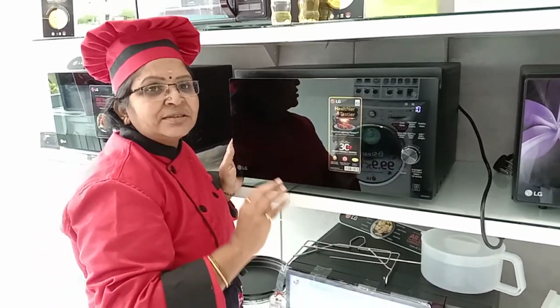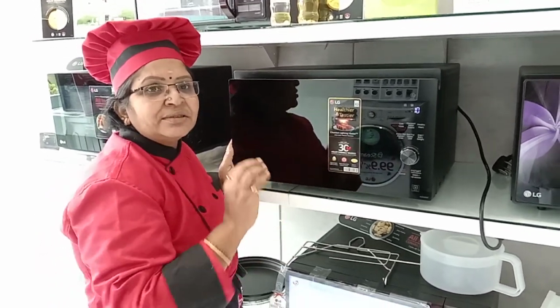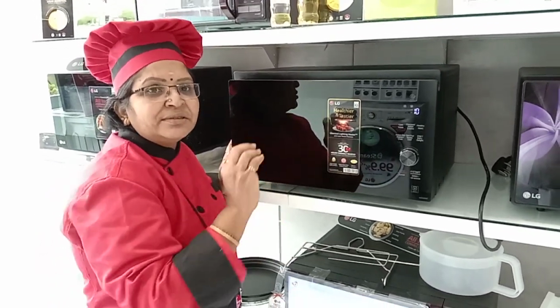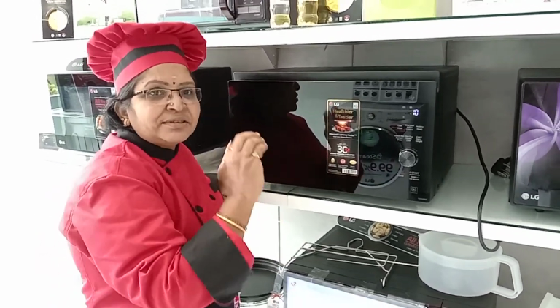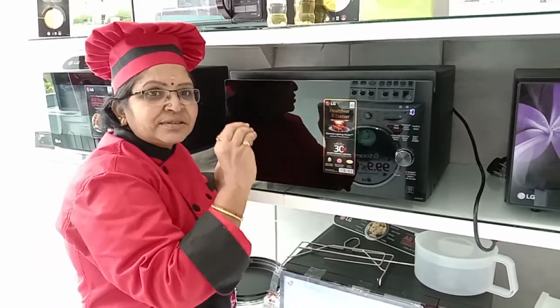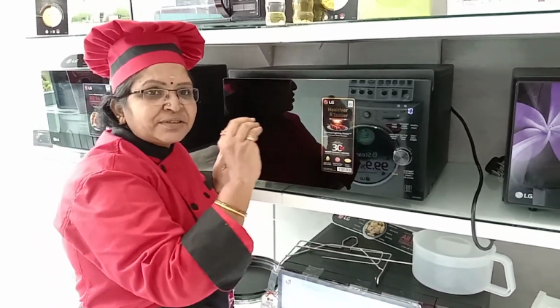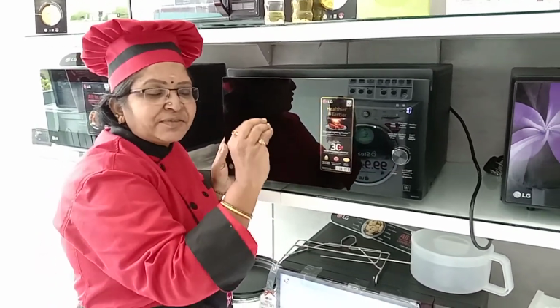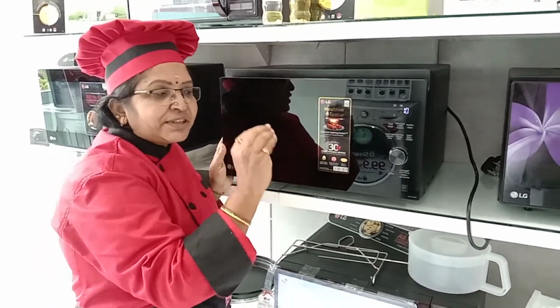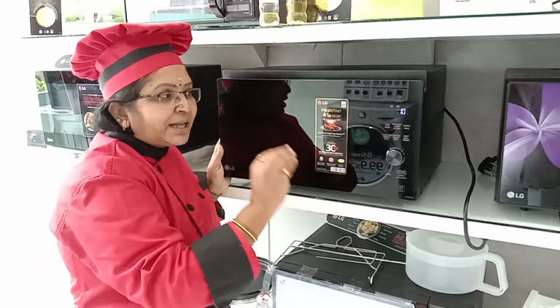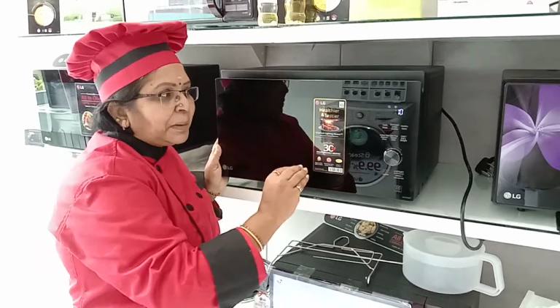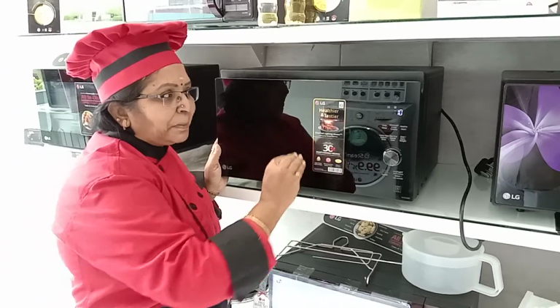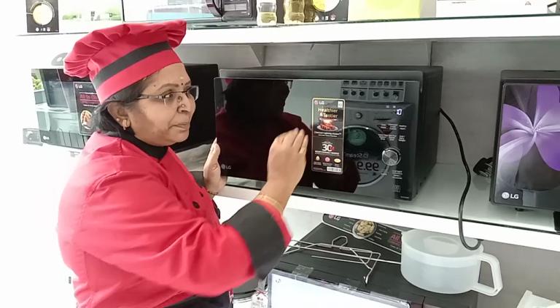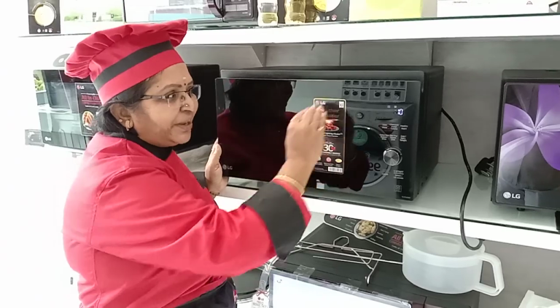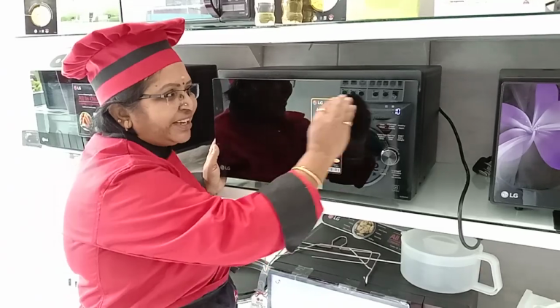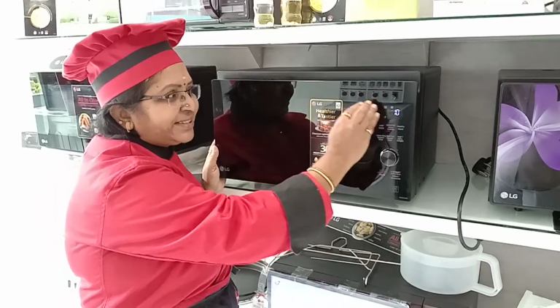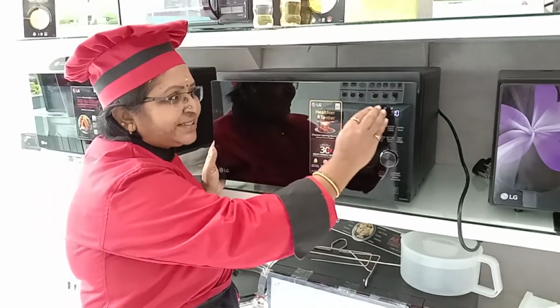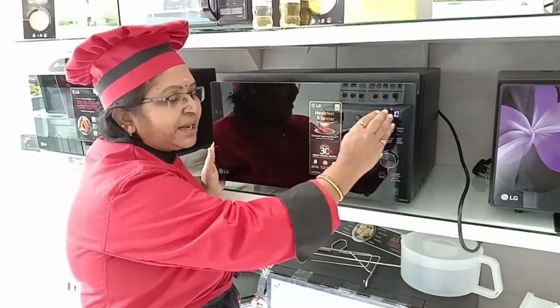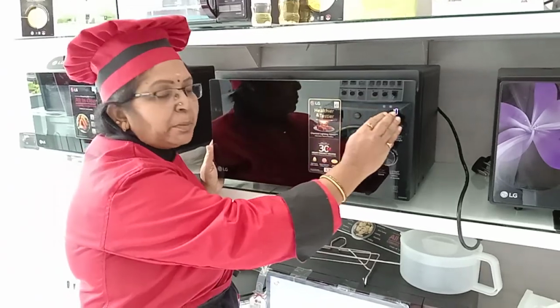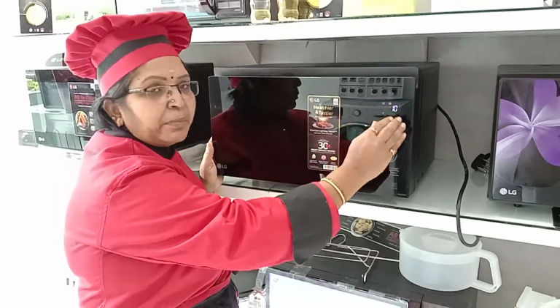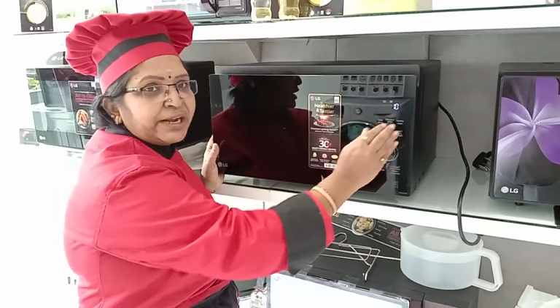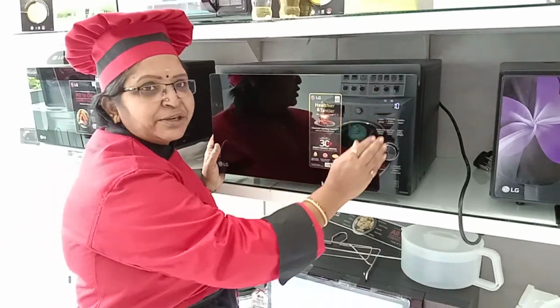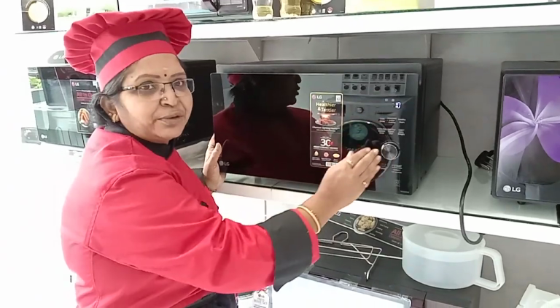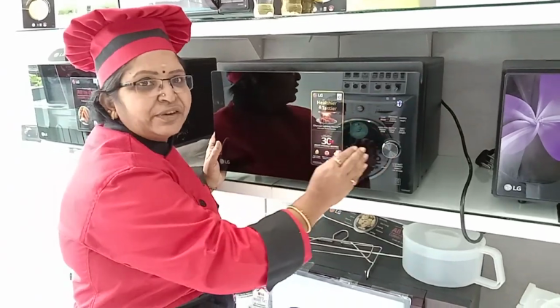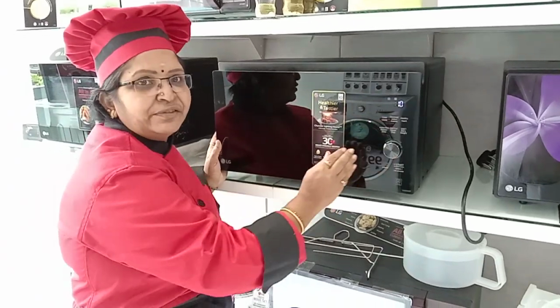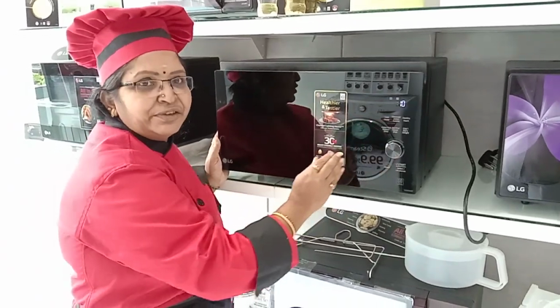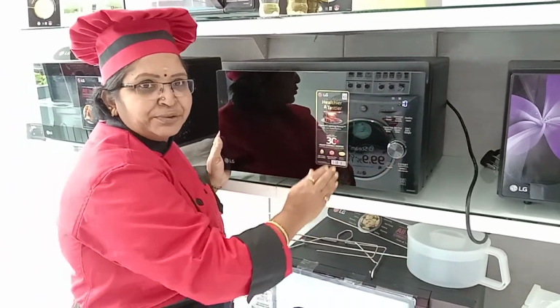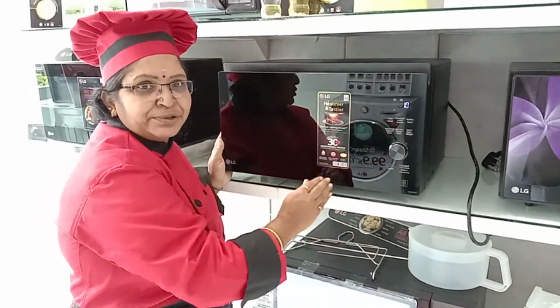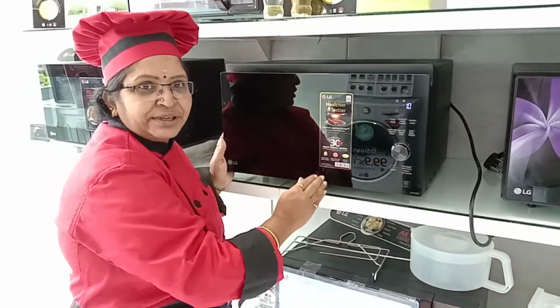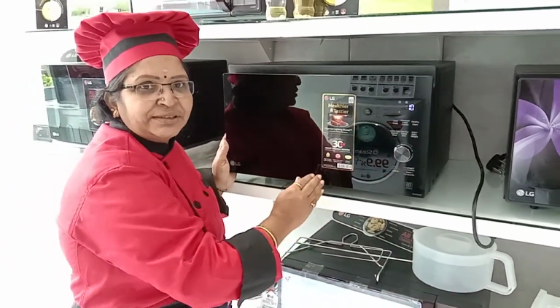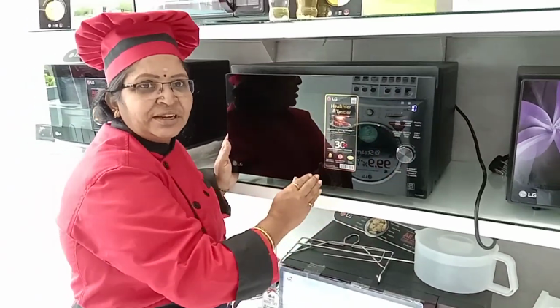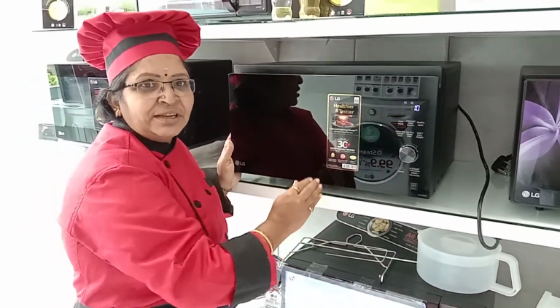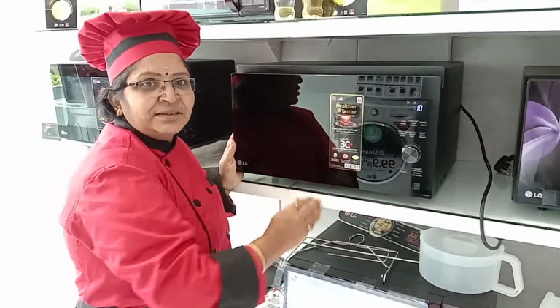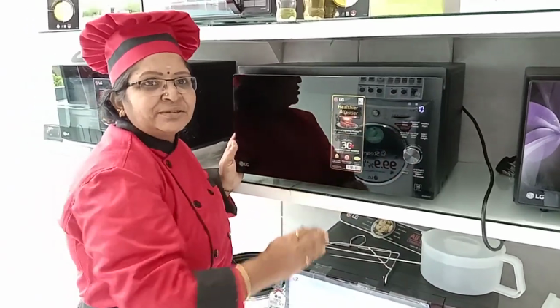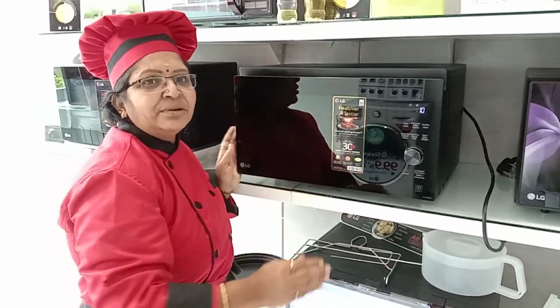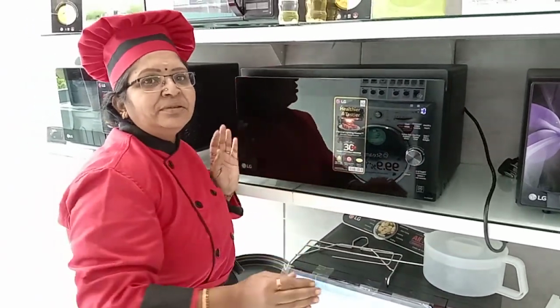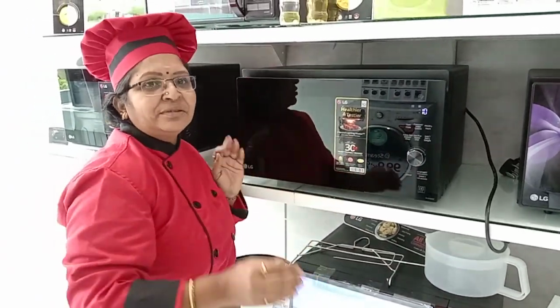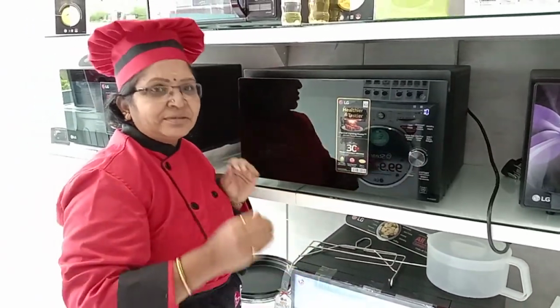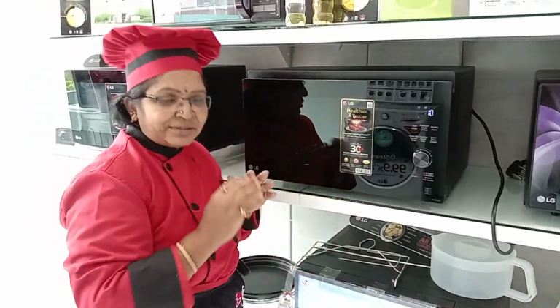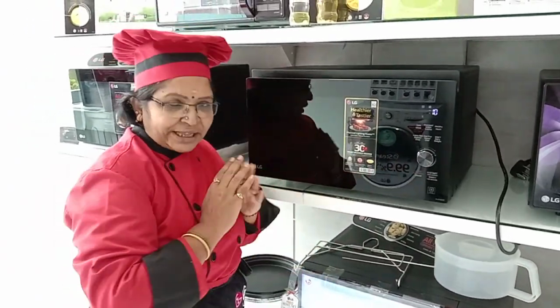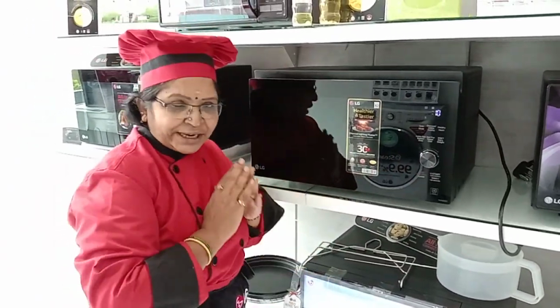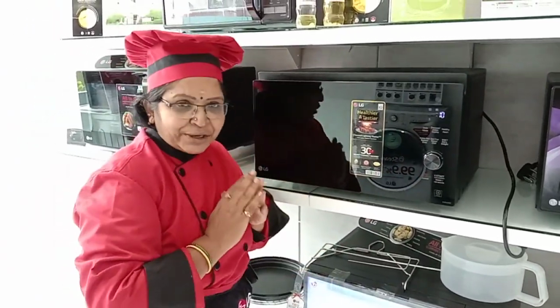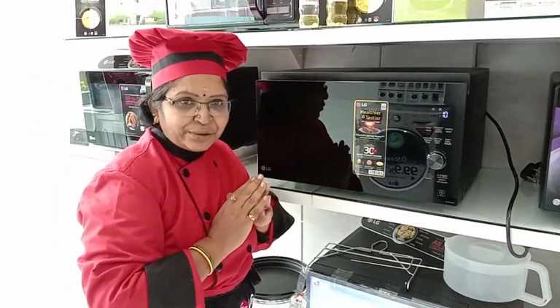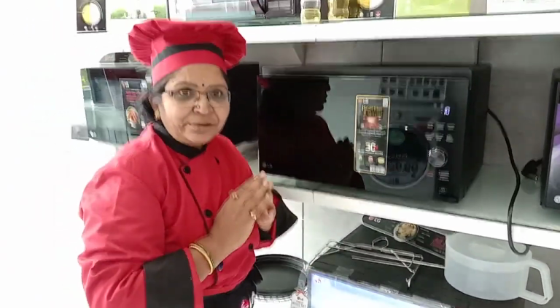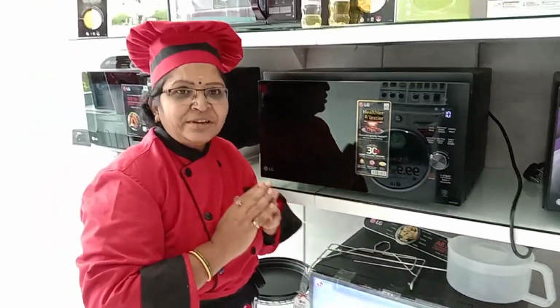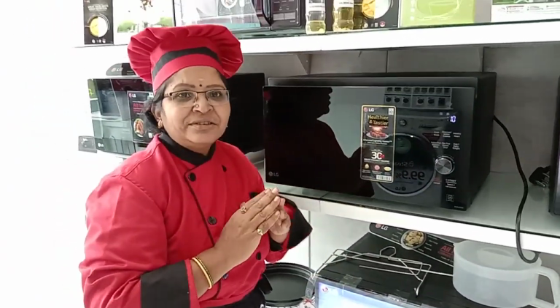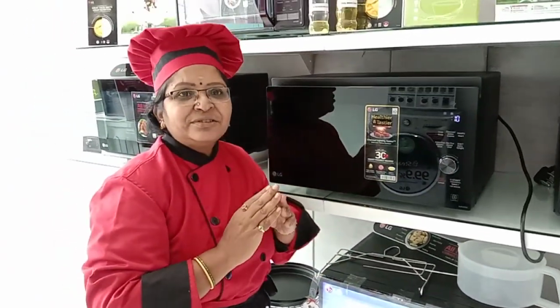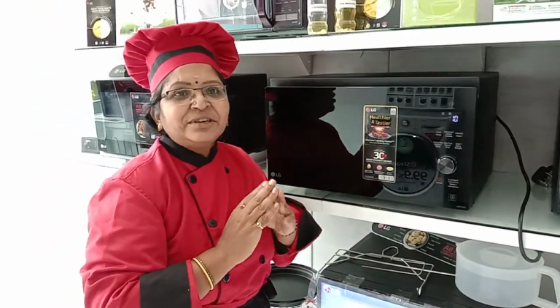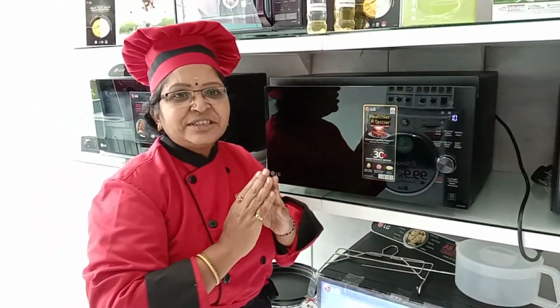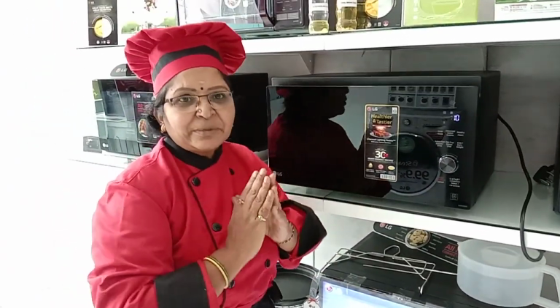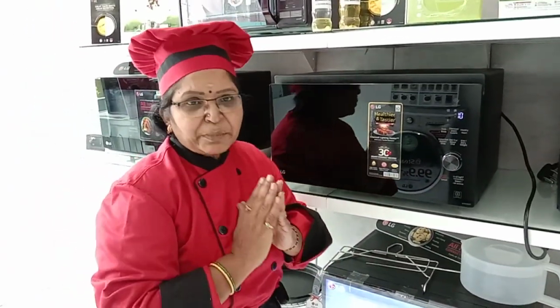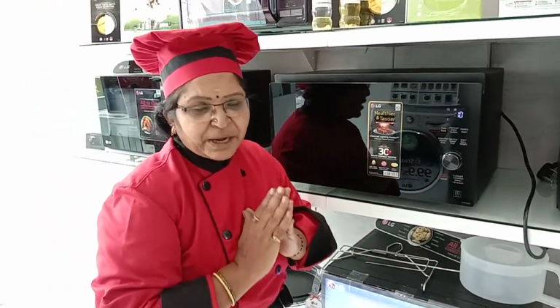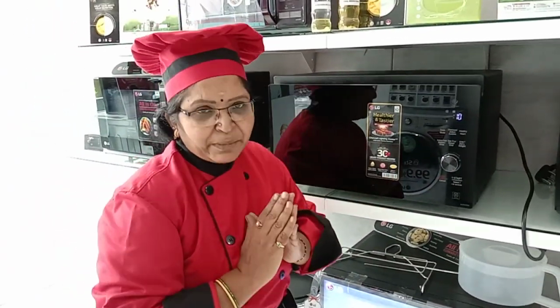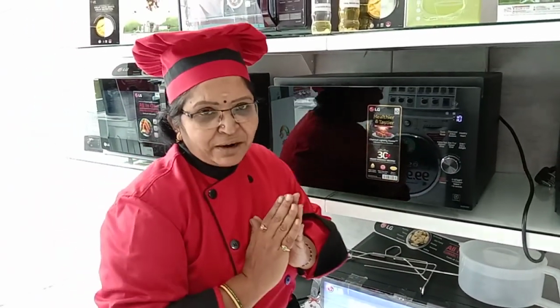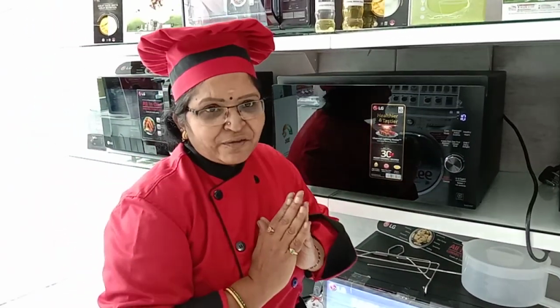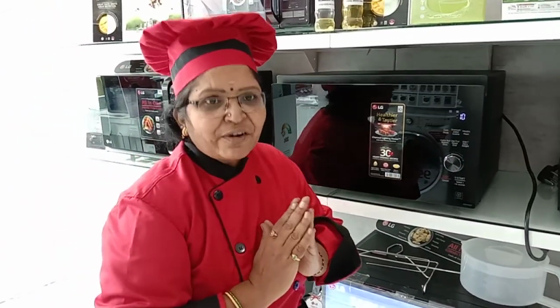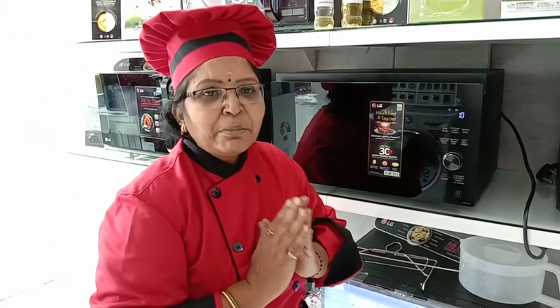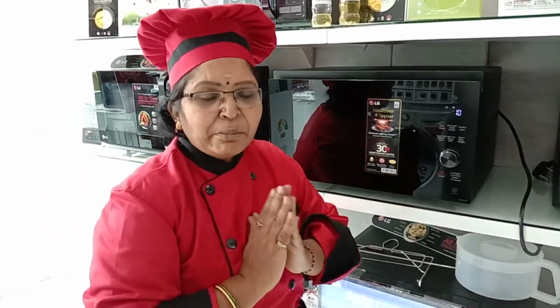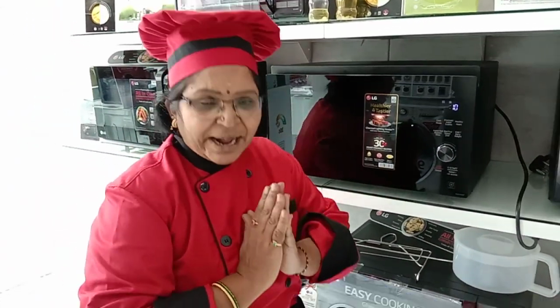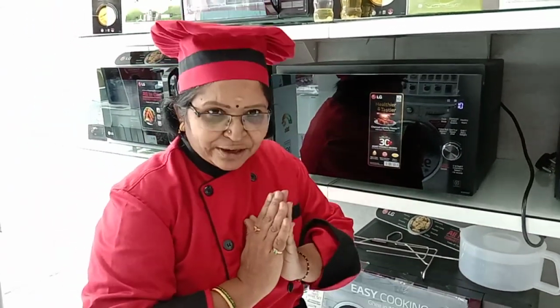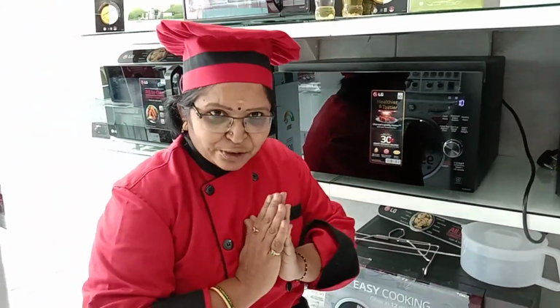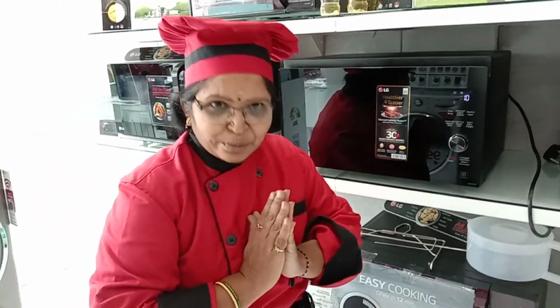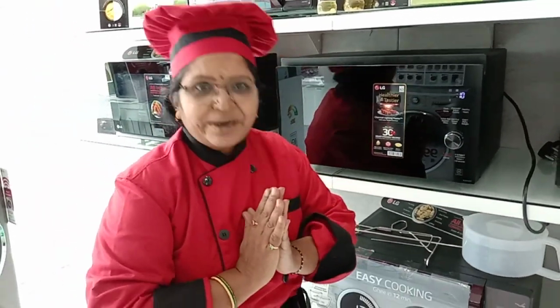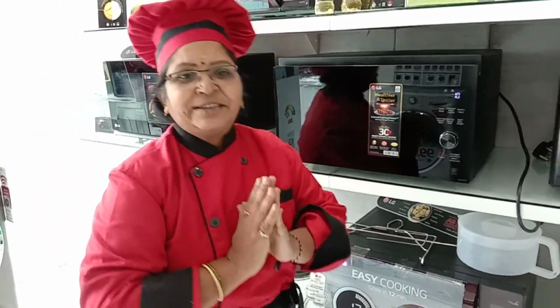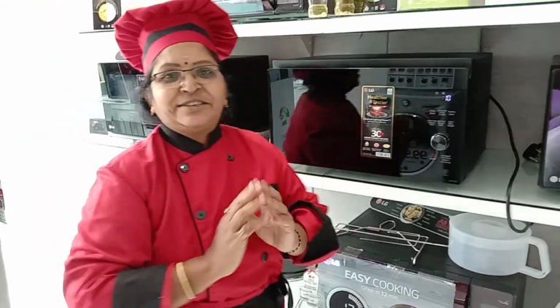This is the basic microwave usage. Thank you. This is Prima from the Bangalore Branch.